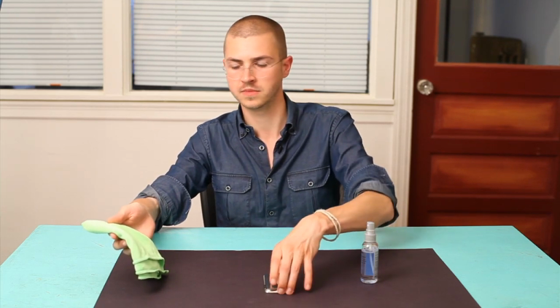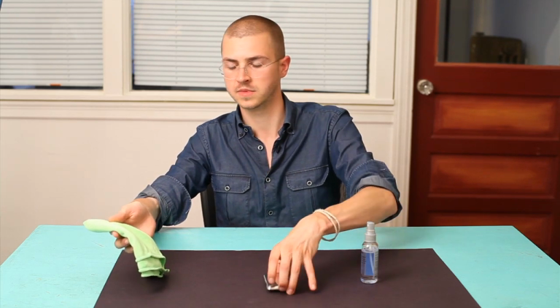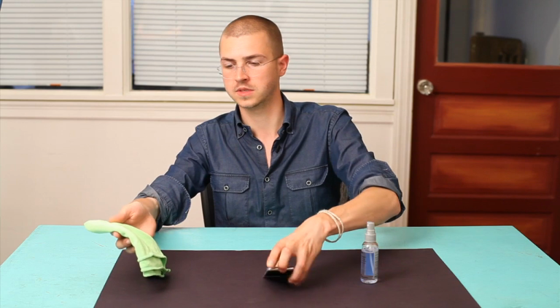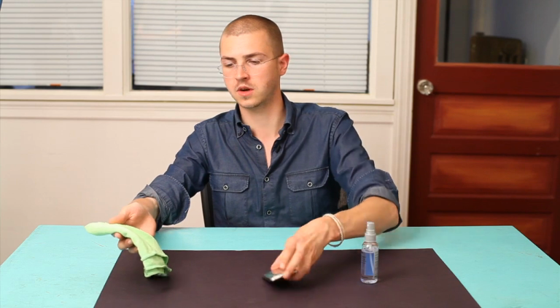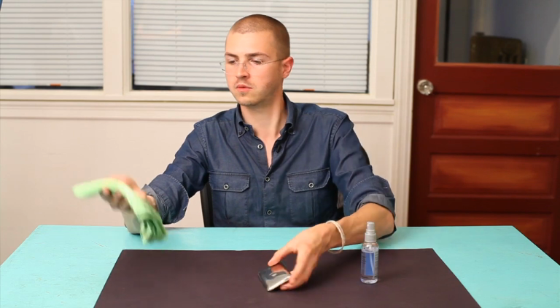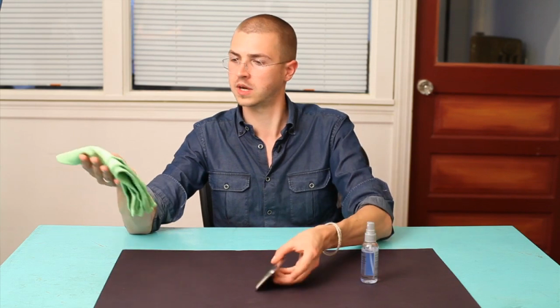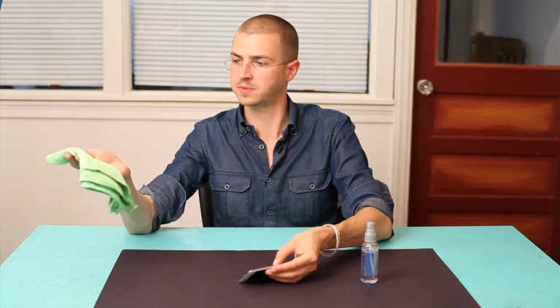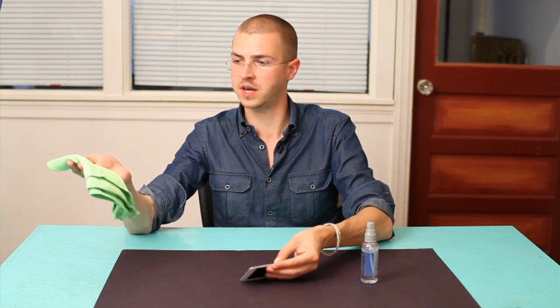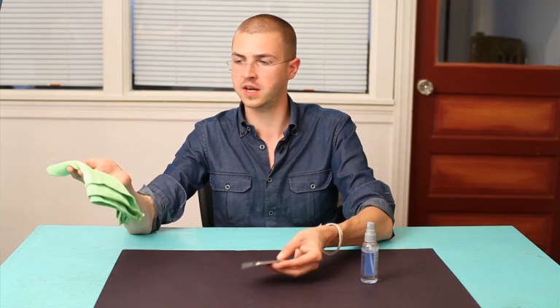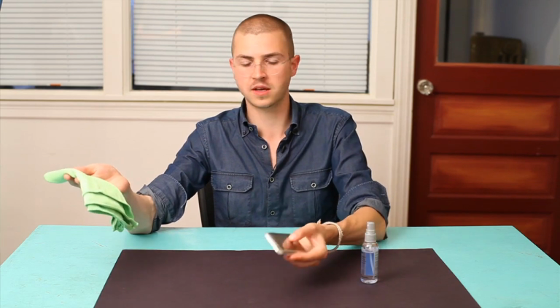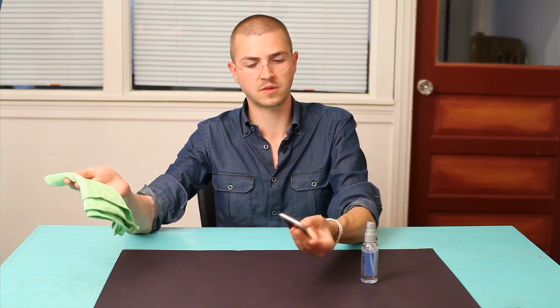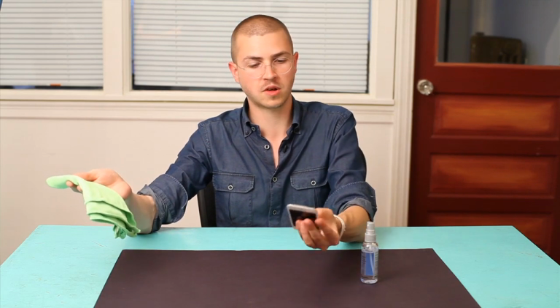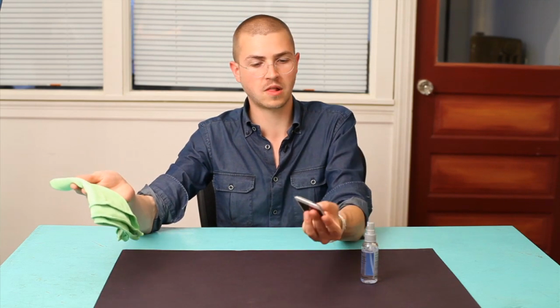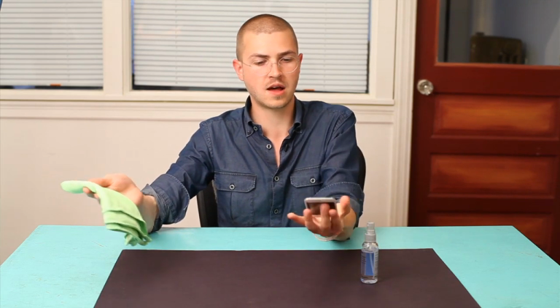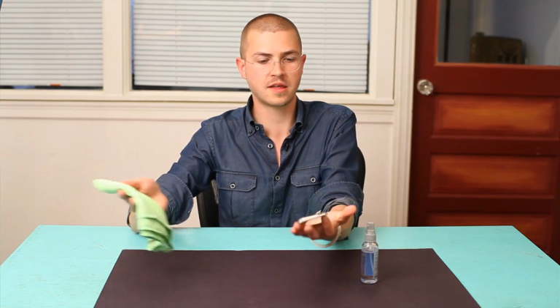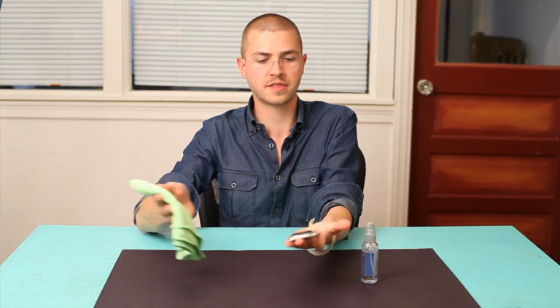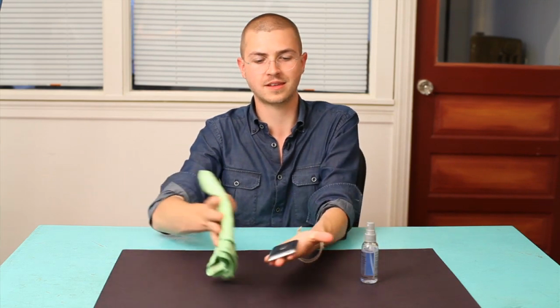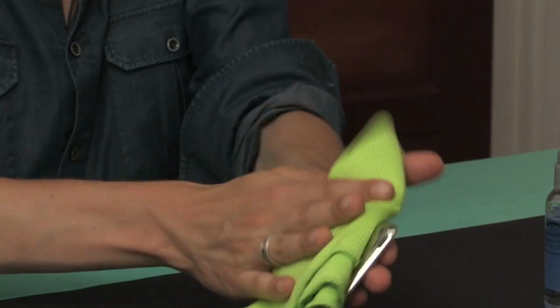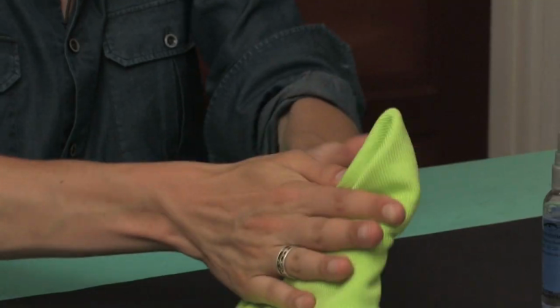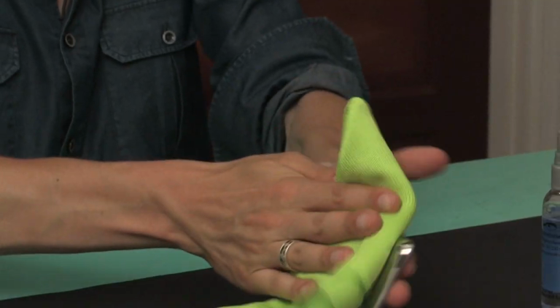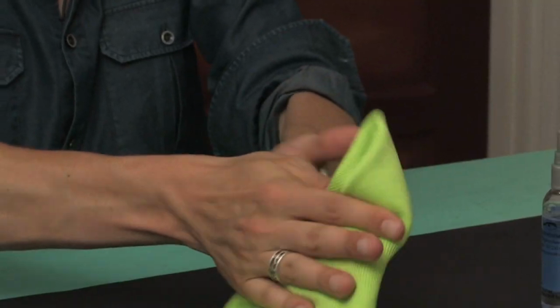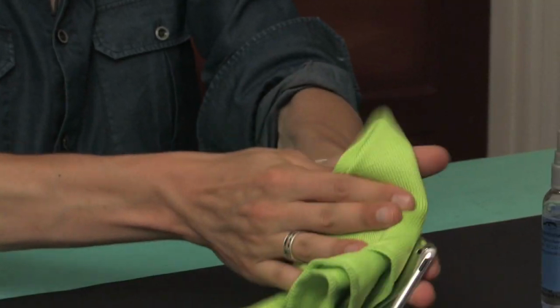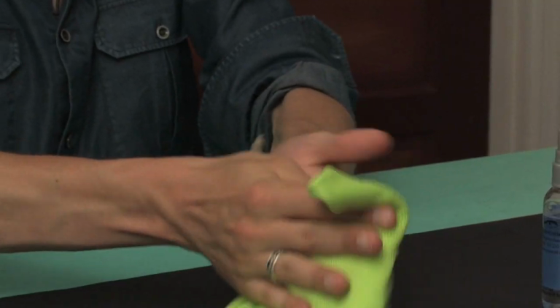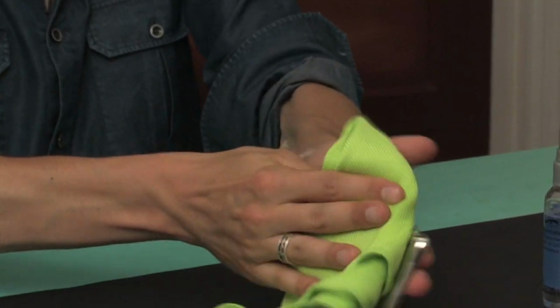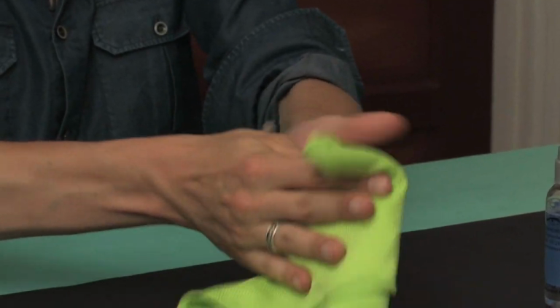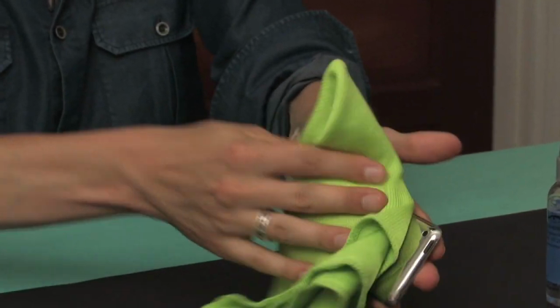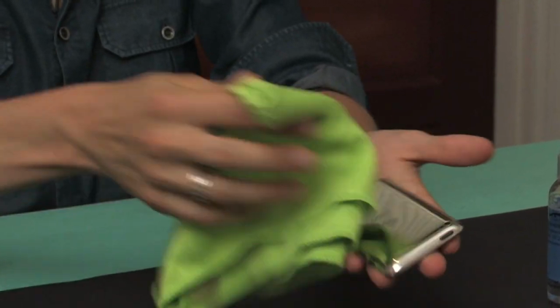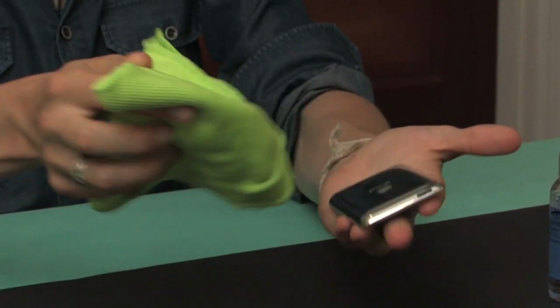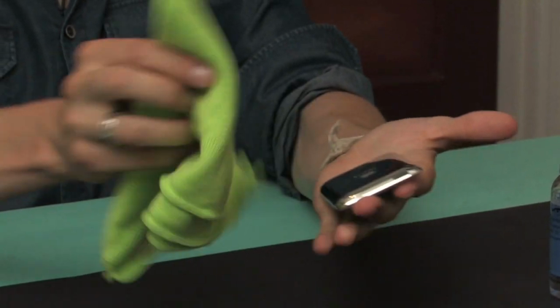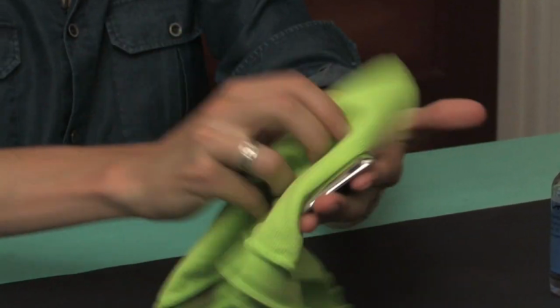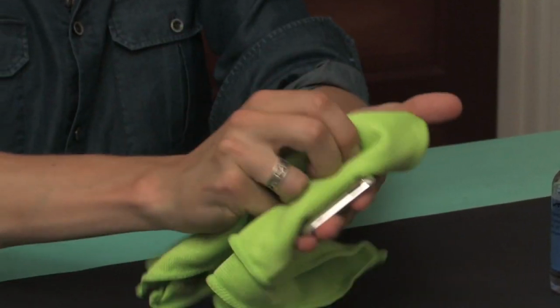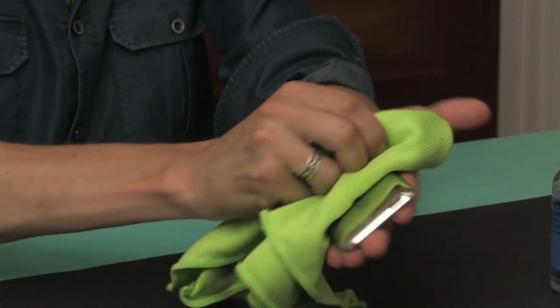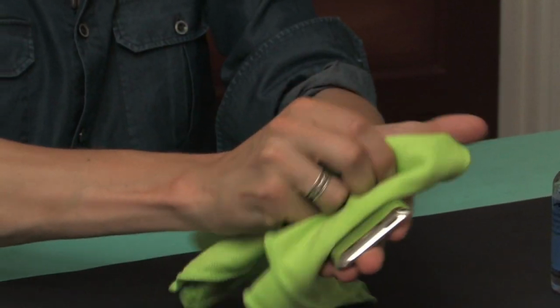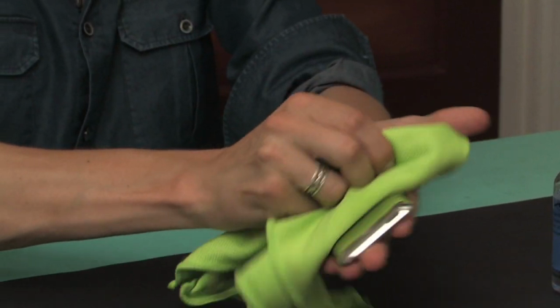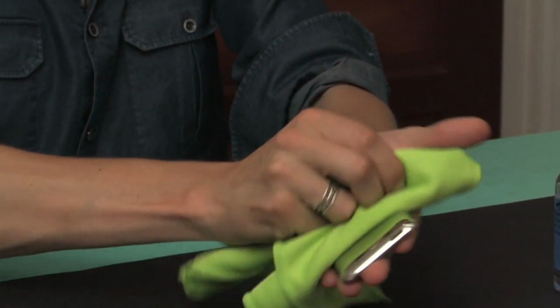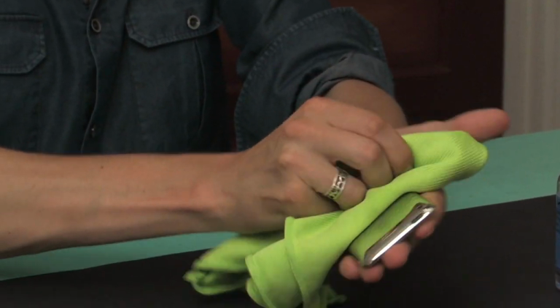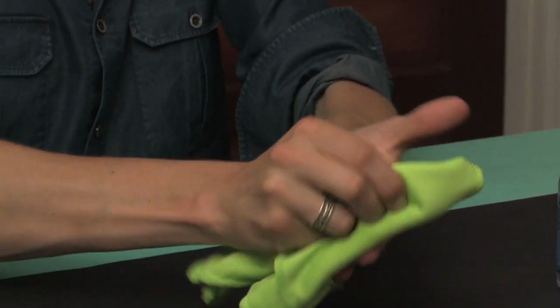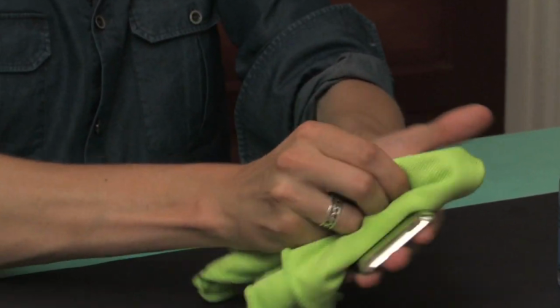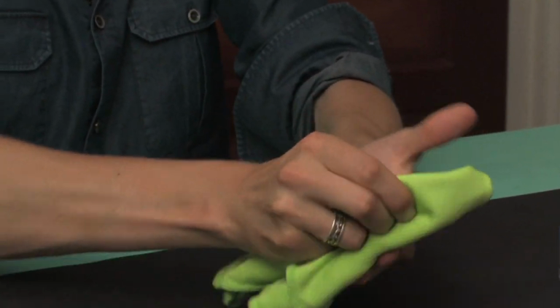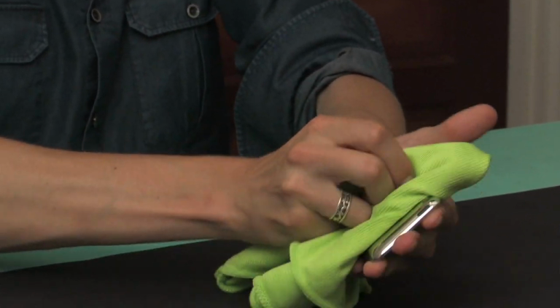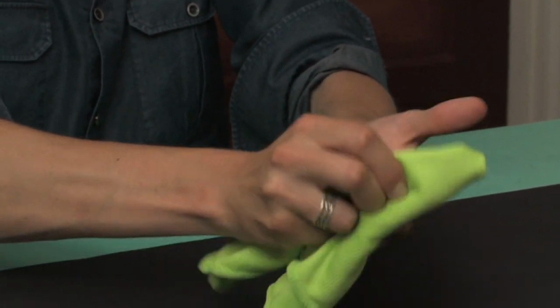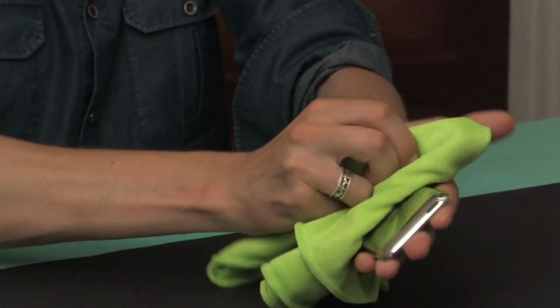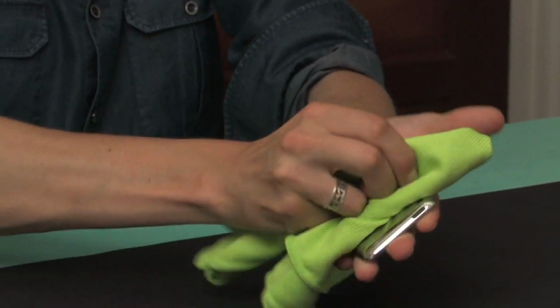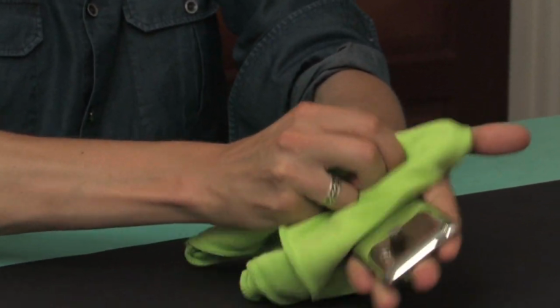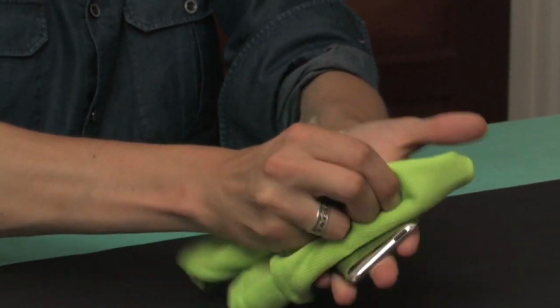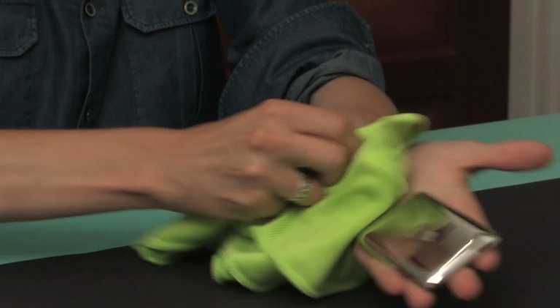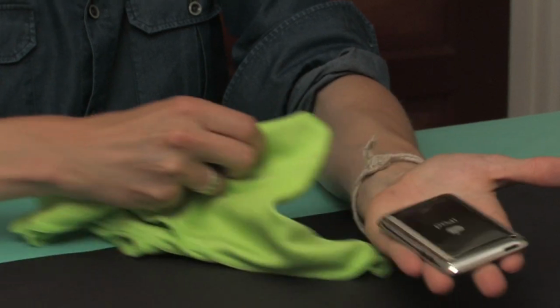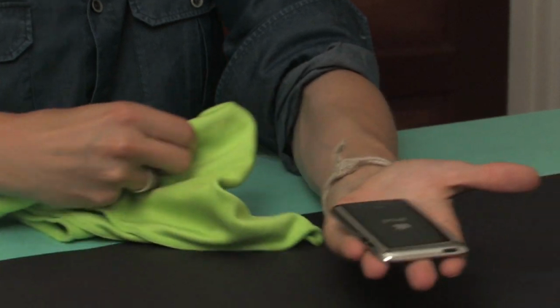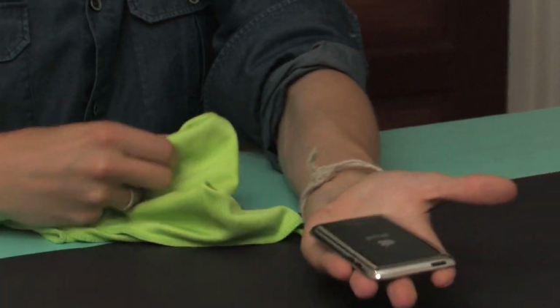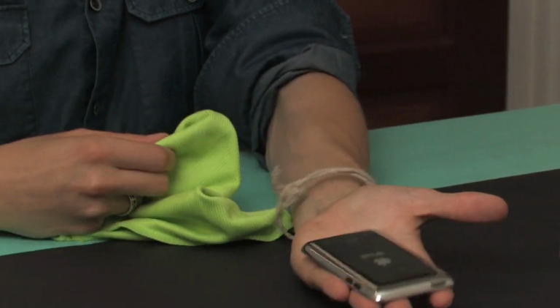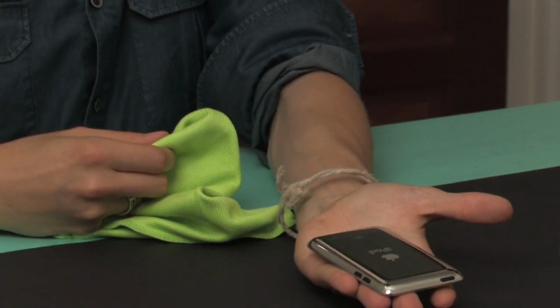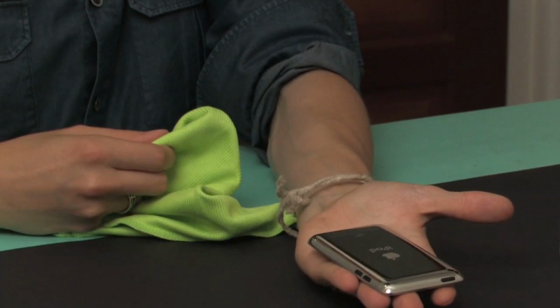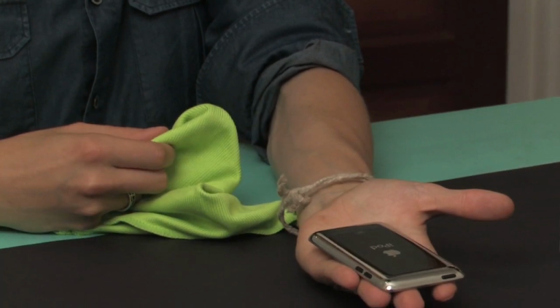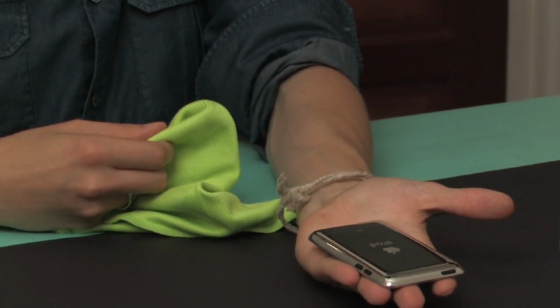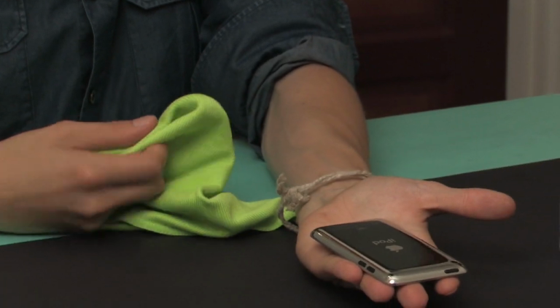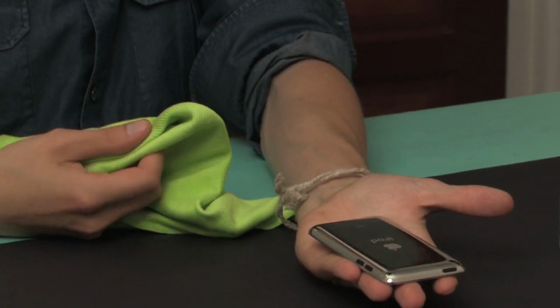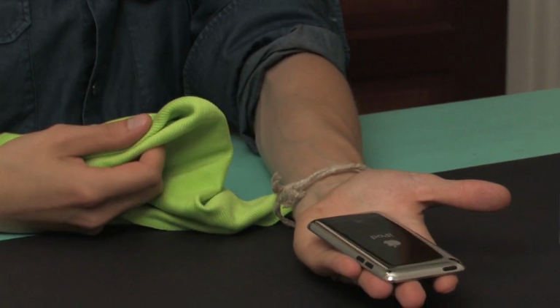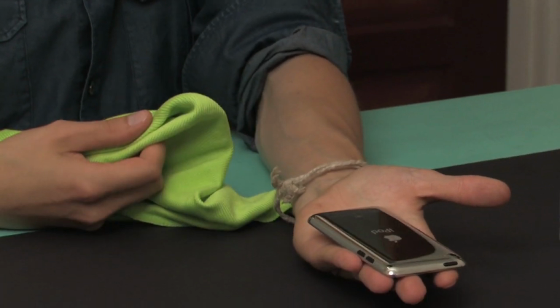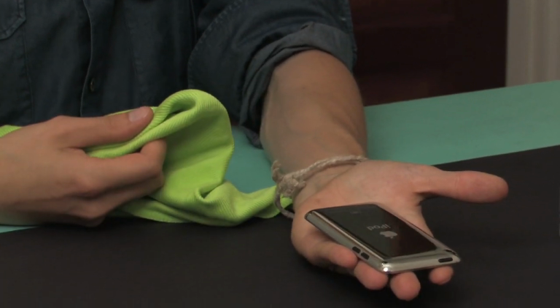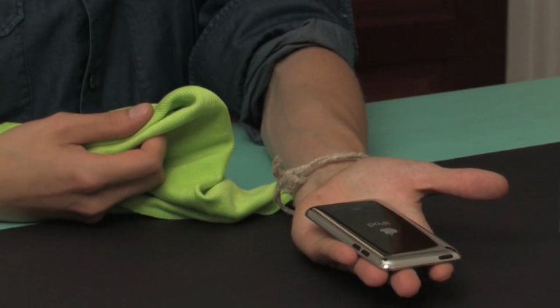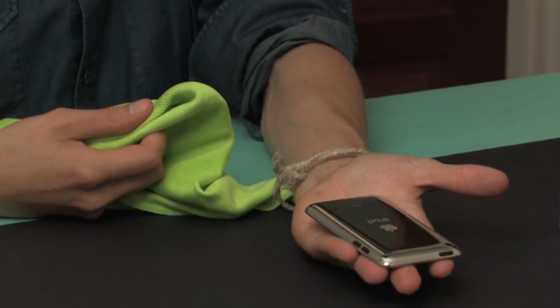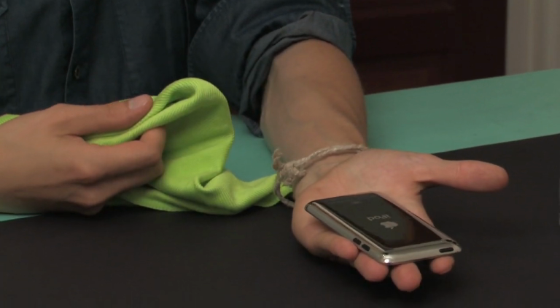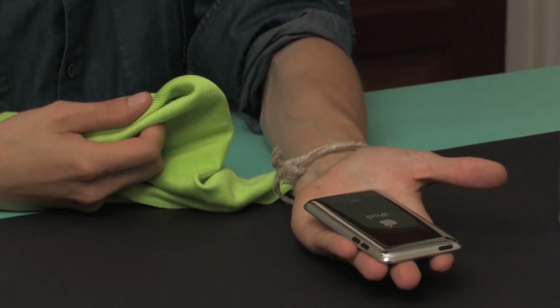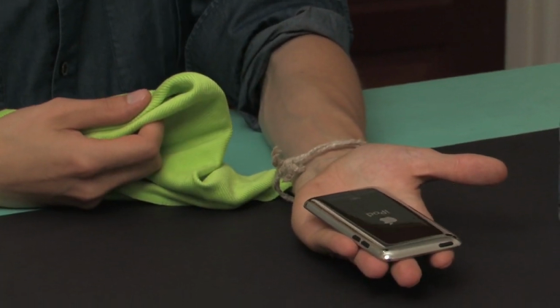So I spray it on the little cloth and go at it like that, and what you'll see right away is it polishes up. That's the nice thing about stainless steel.